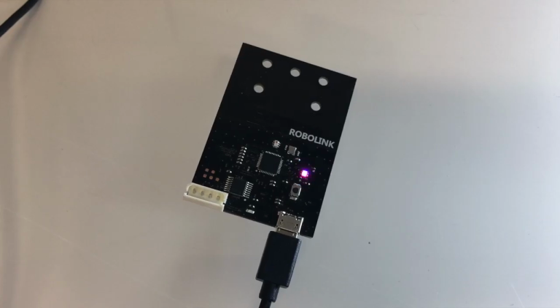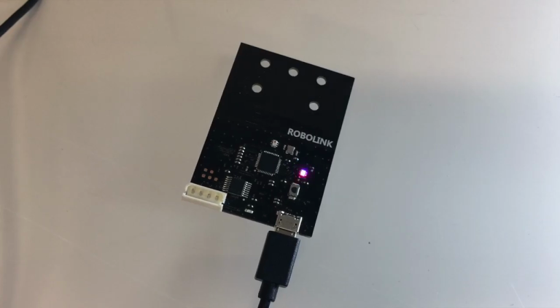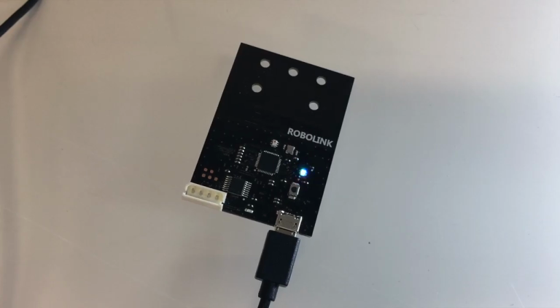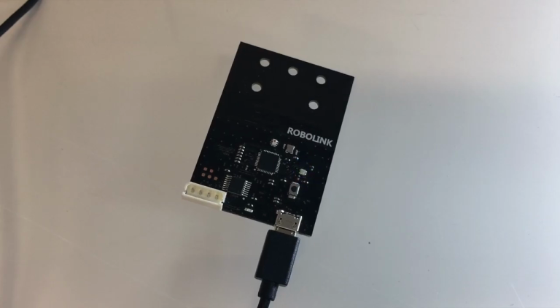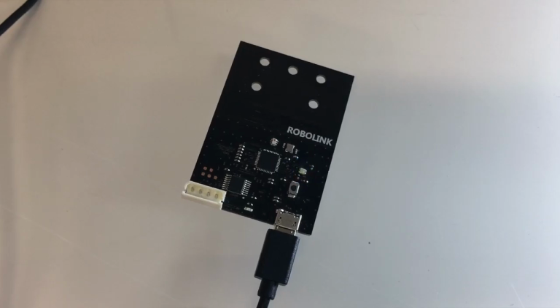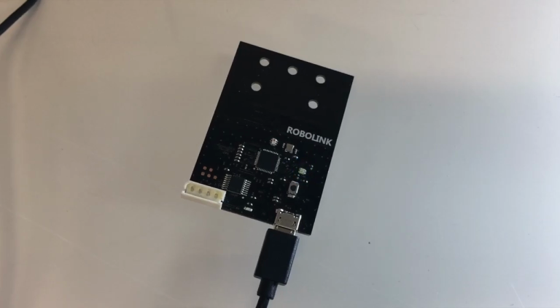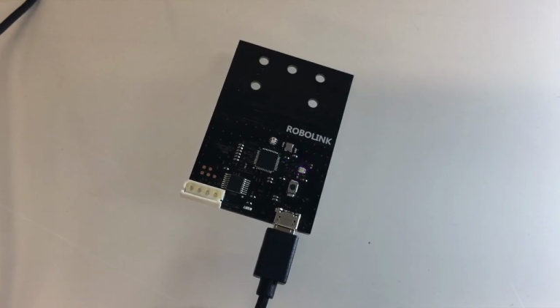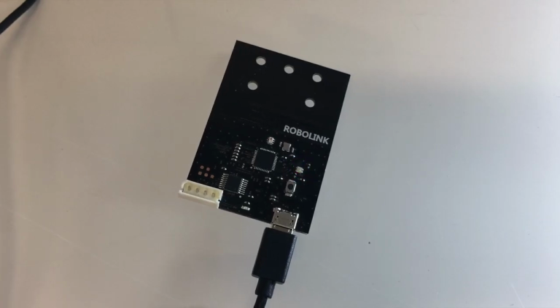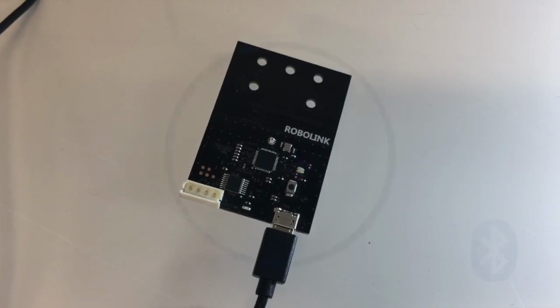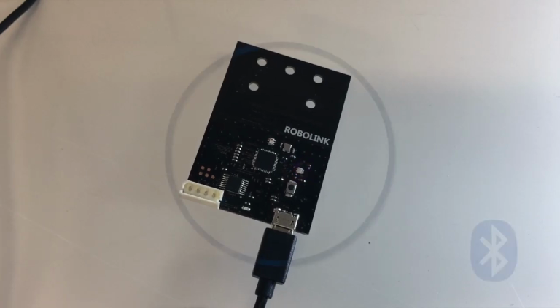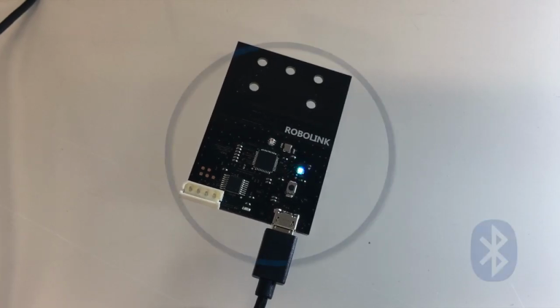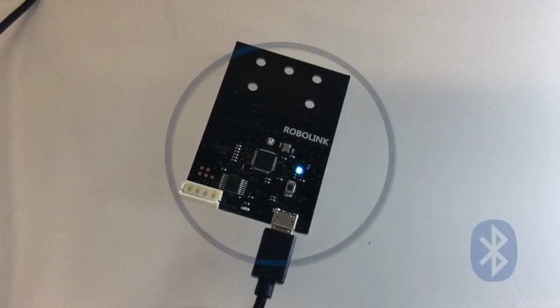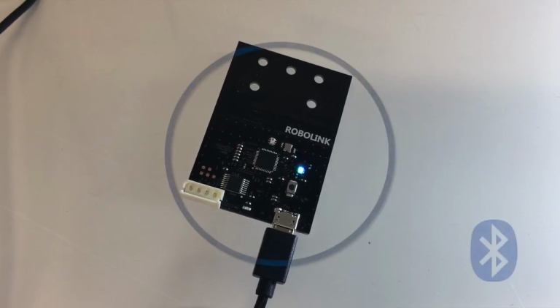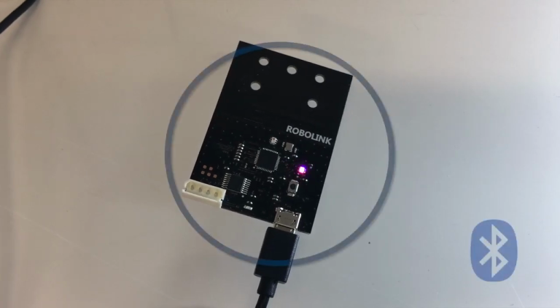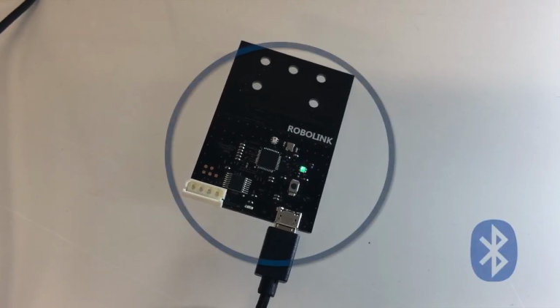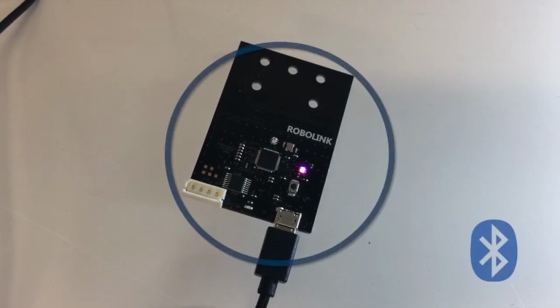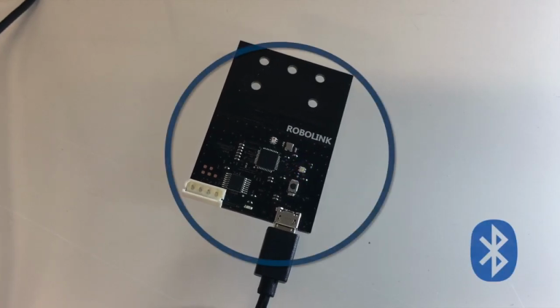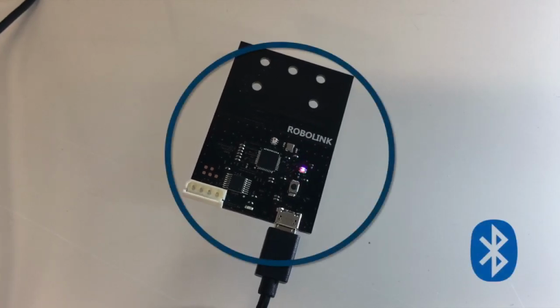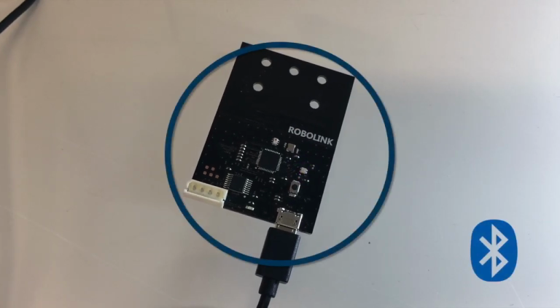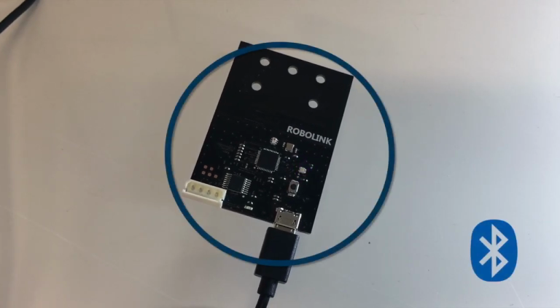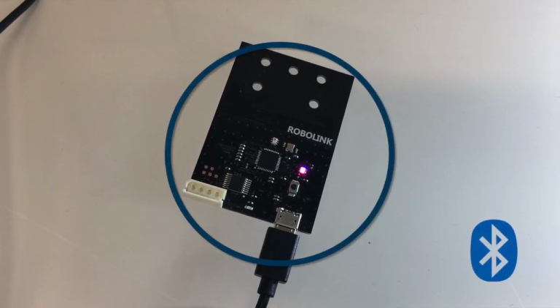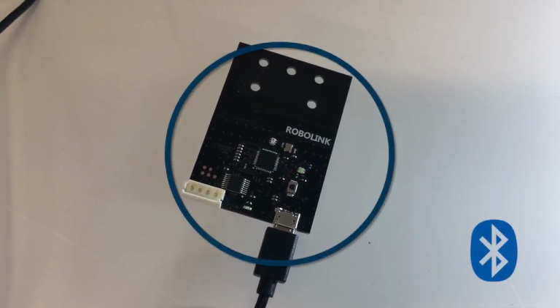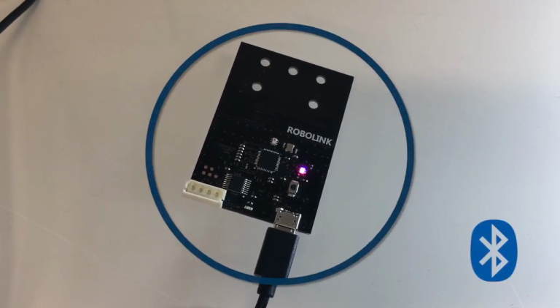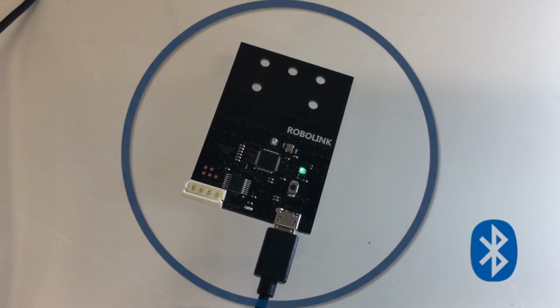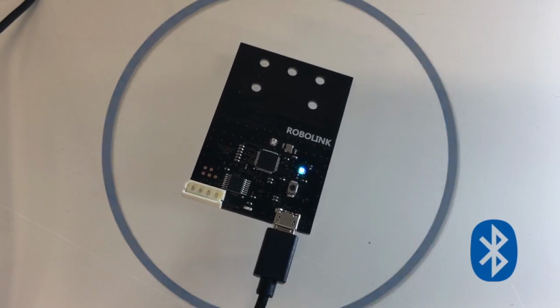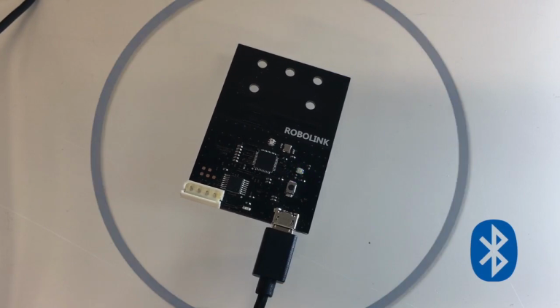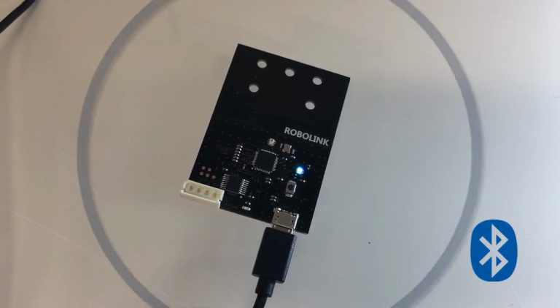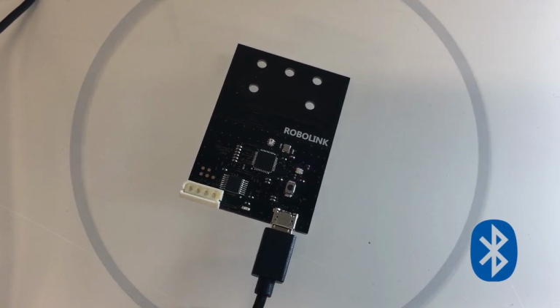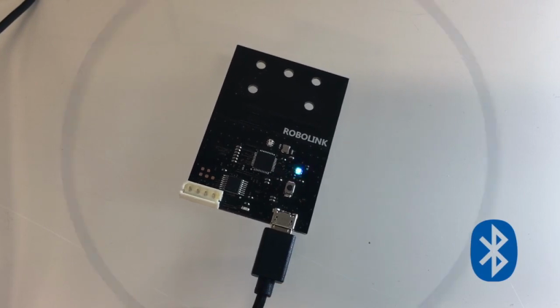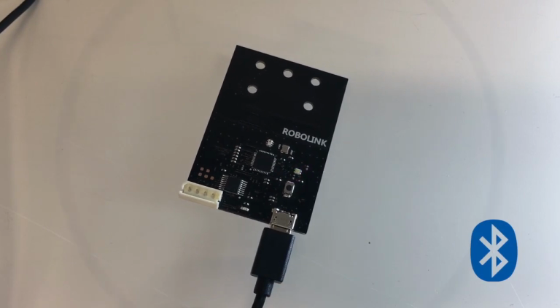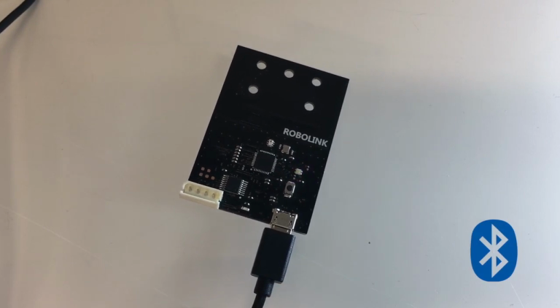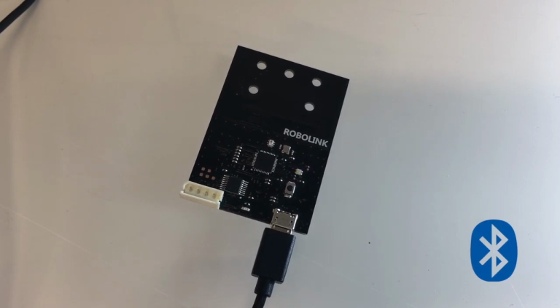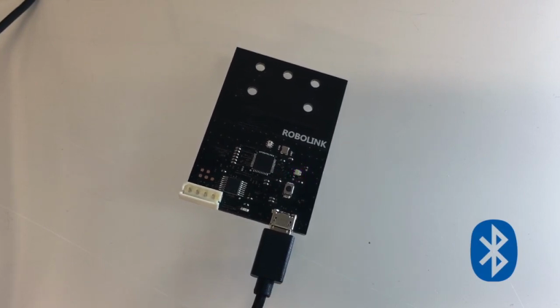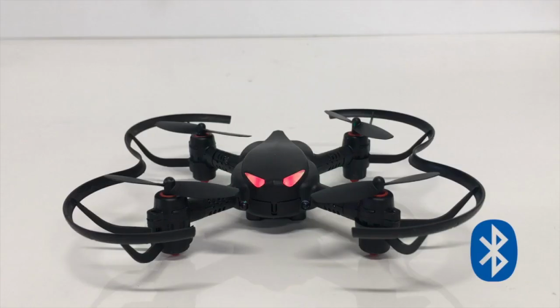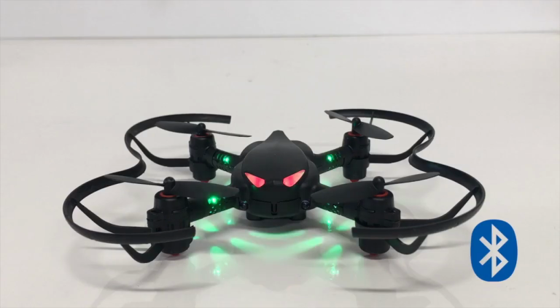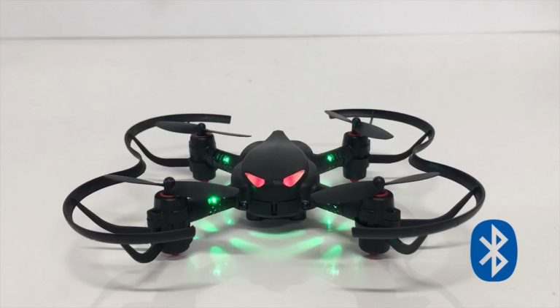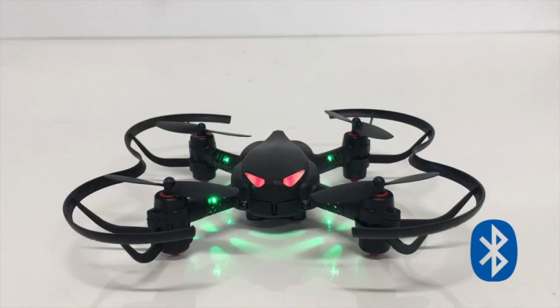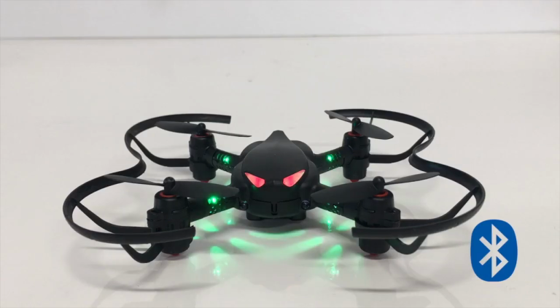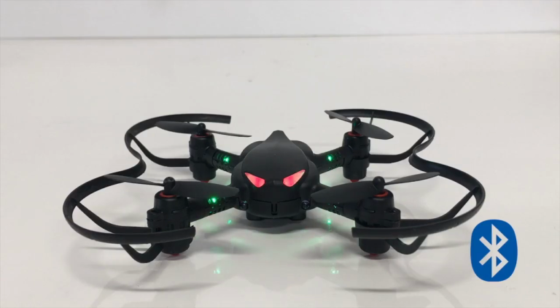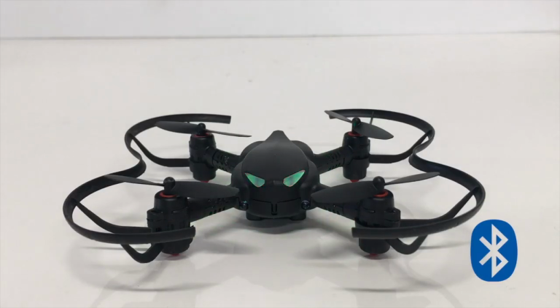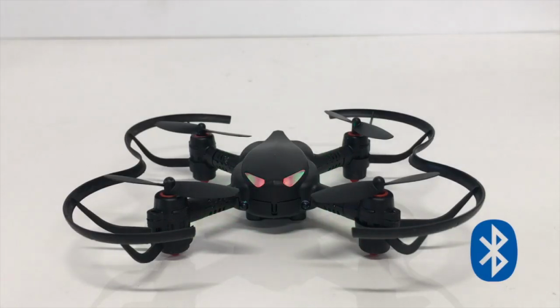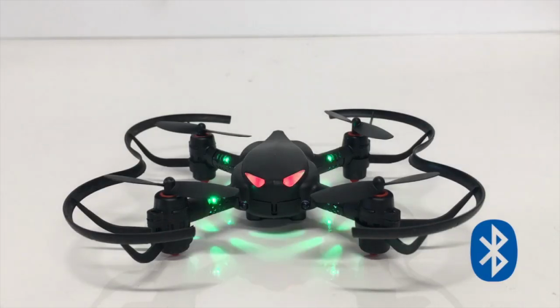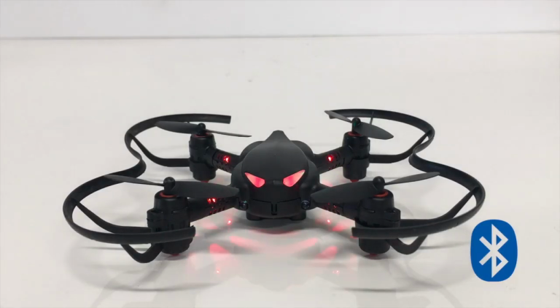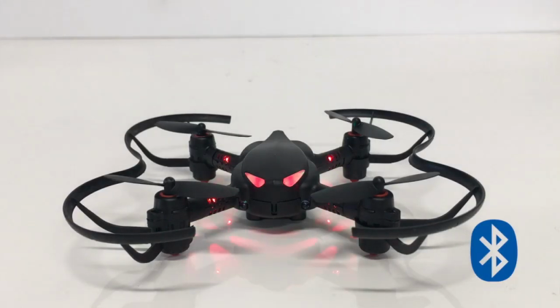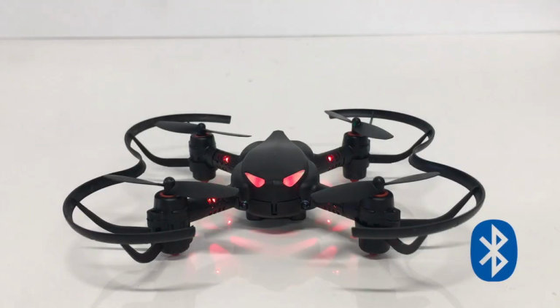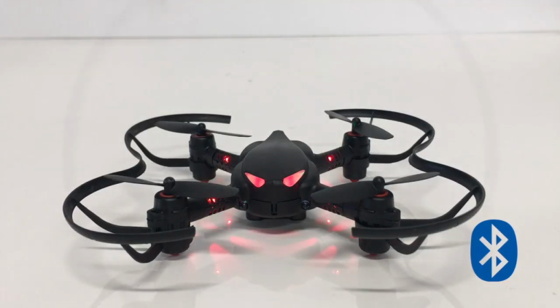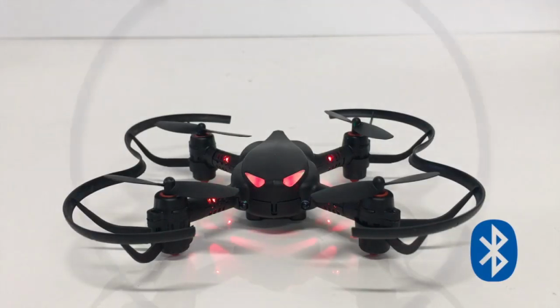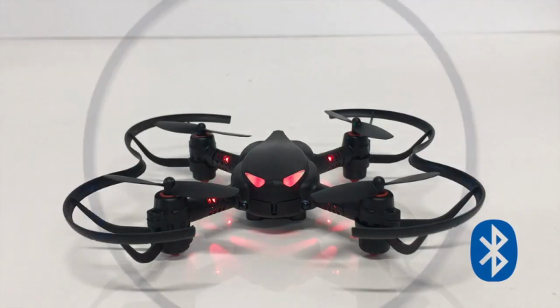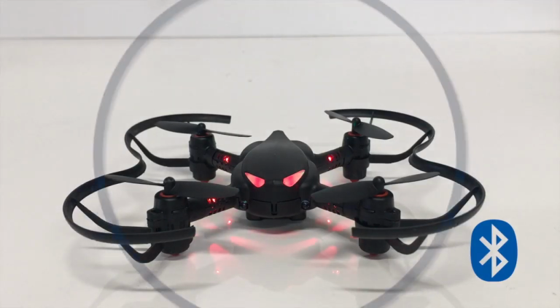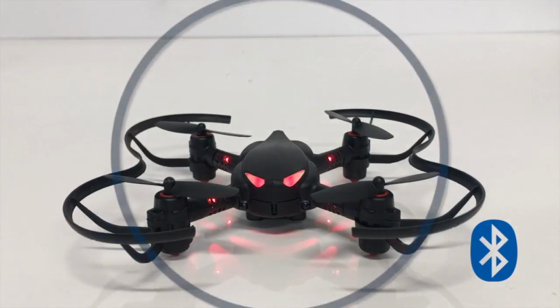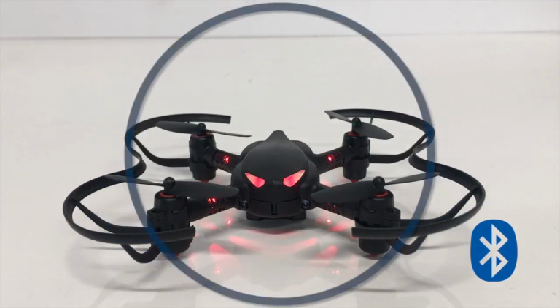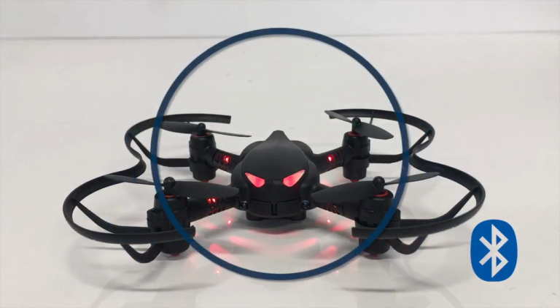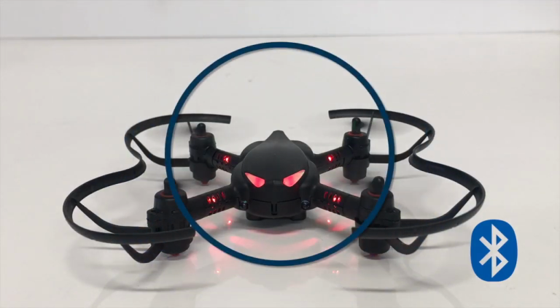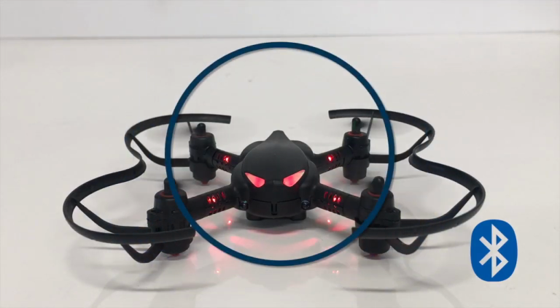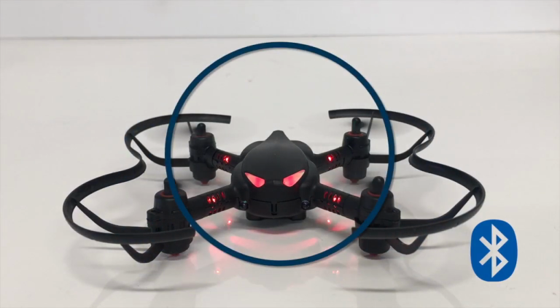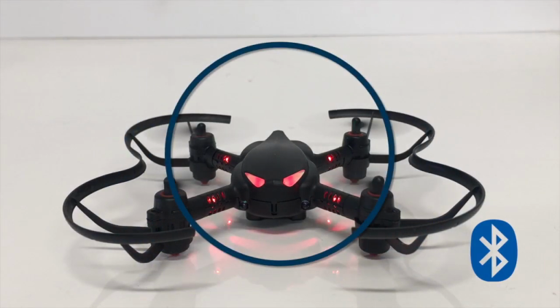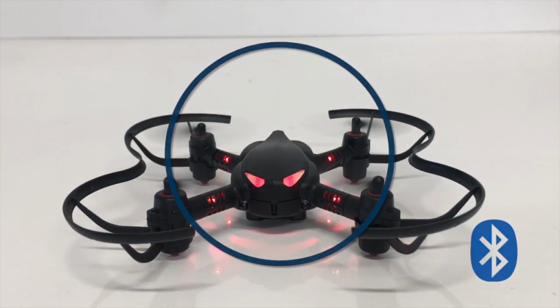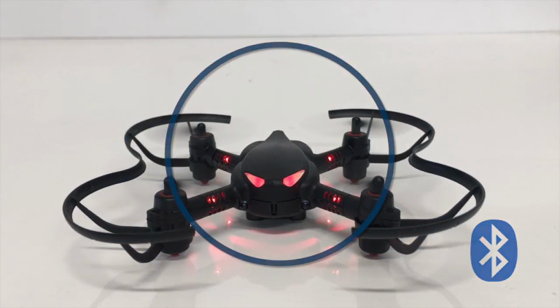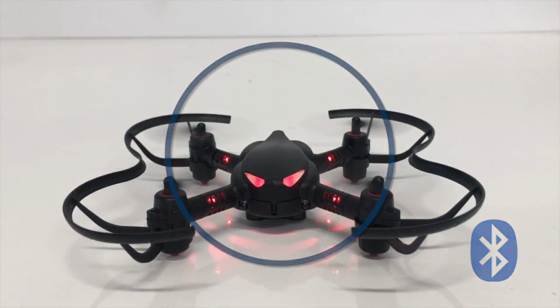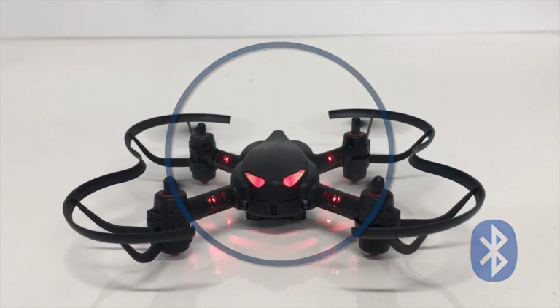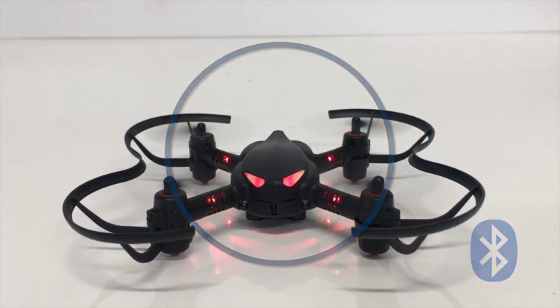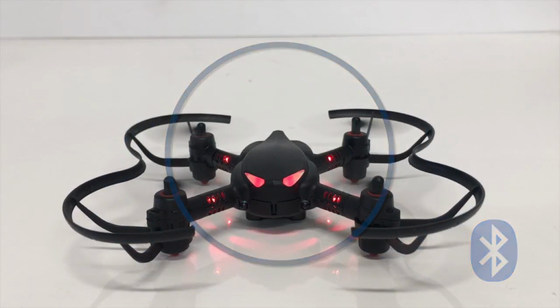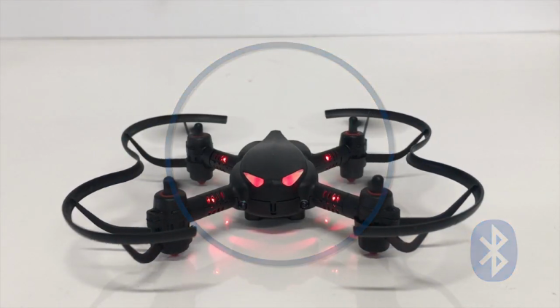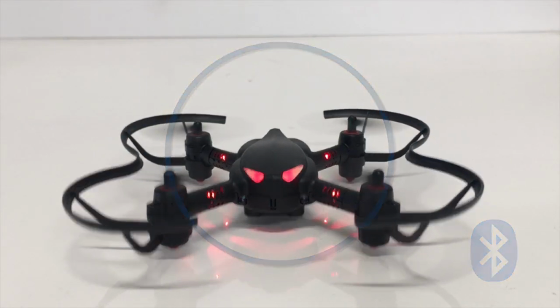The Bluetooth module sends its messages over to the CodeDrone. CodeDrone receives those messages and then is able to take off and fly.